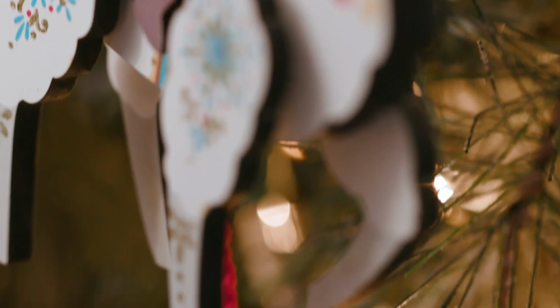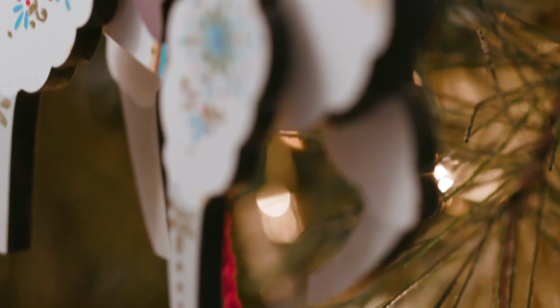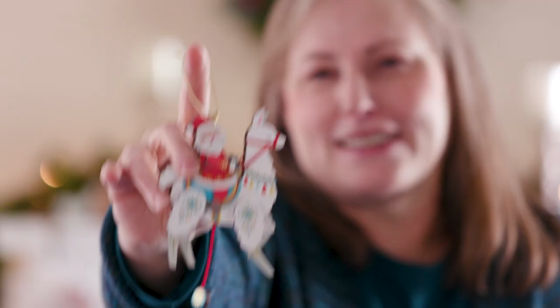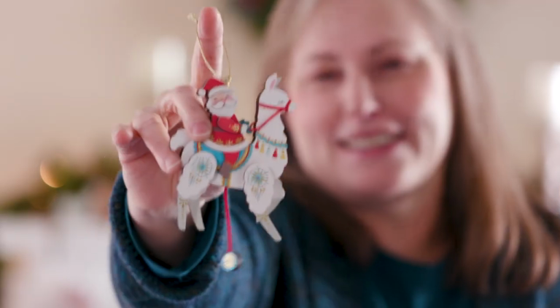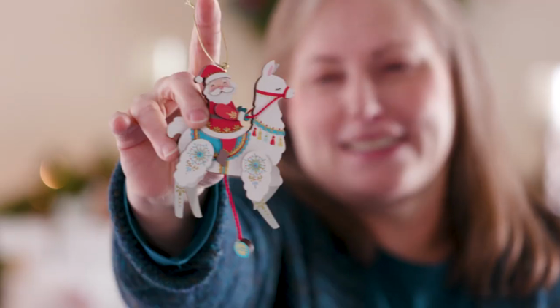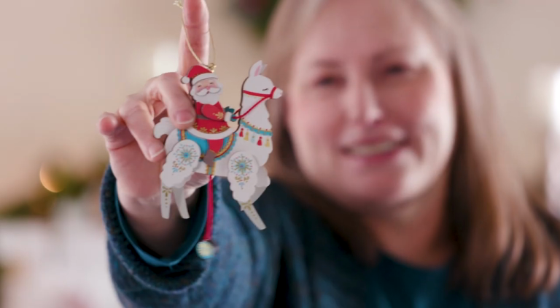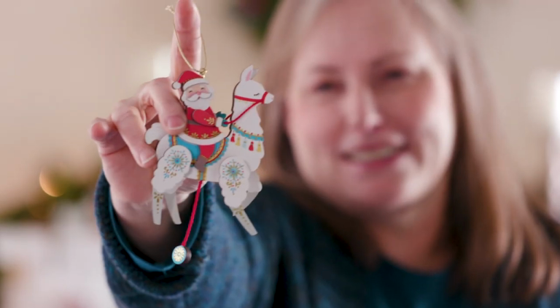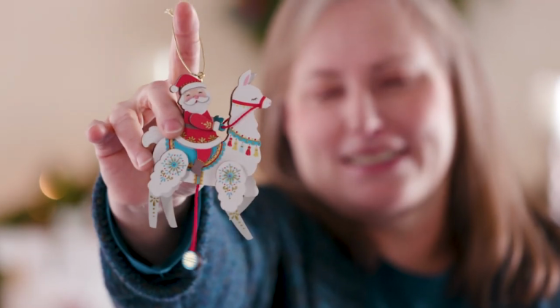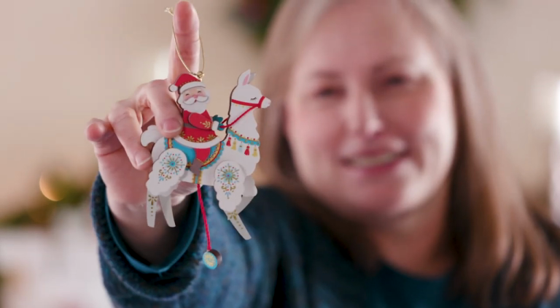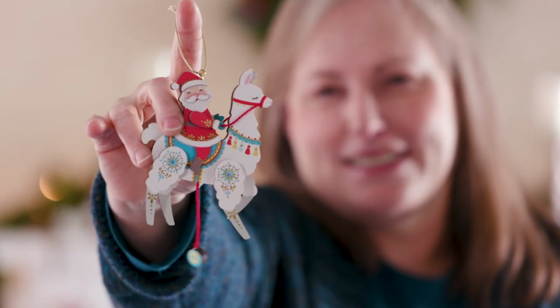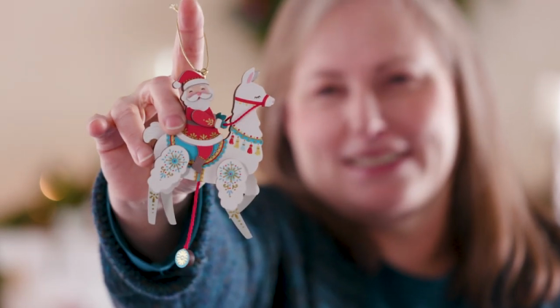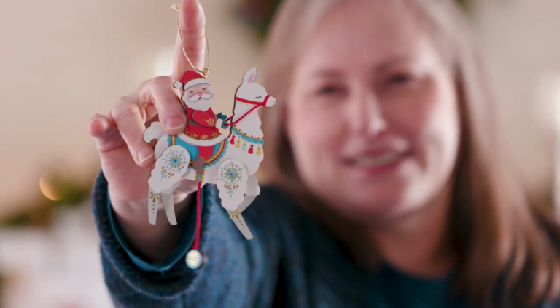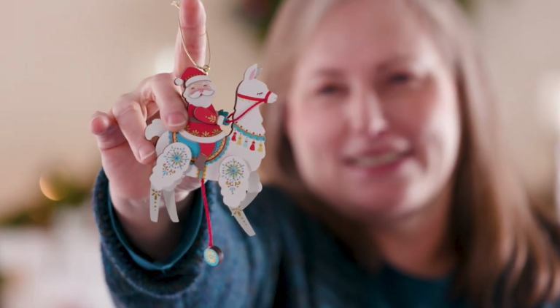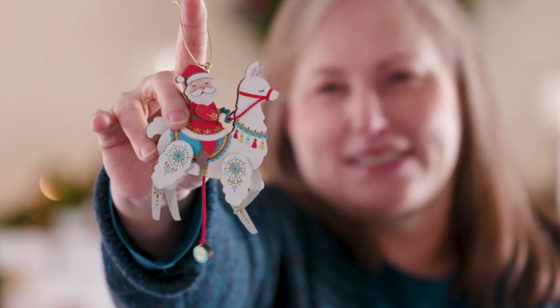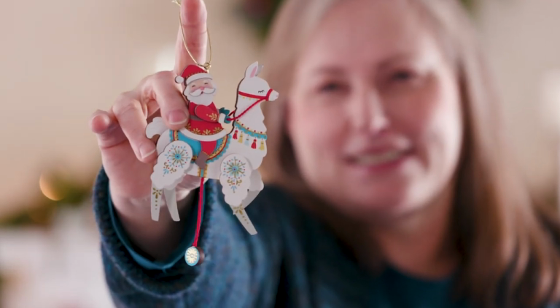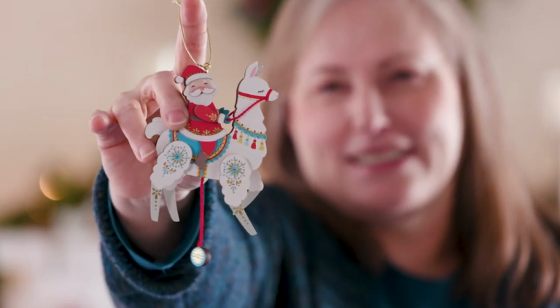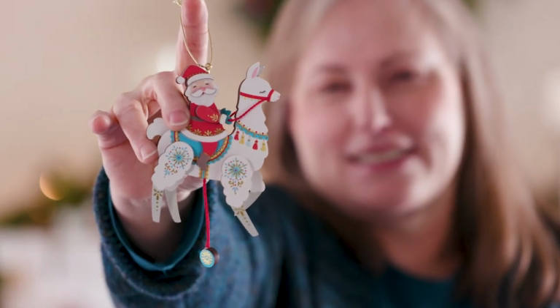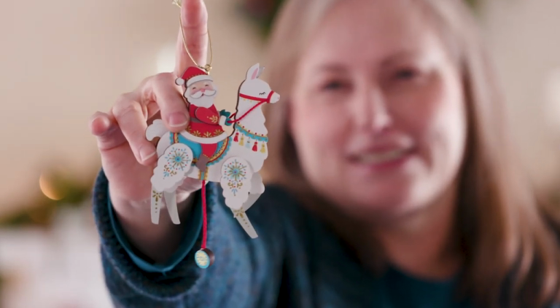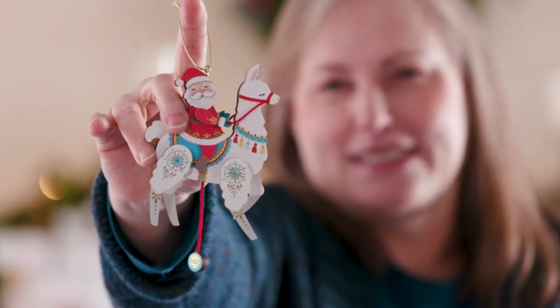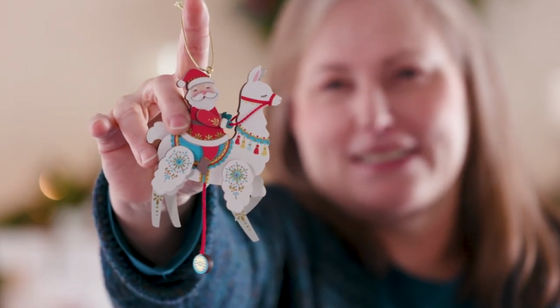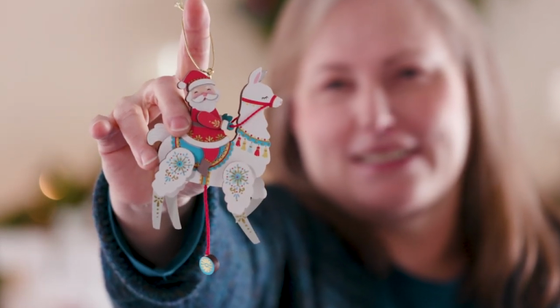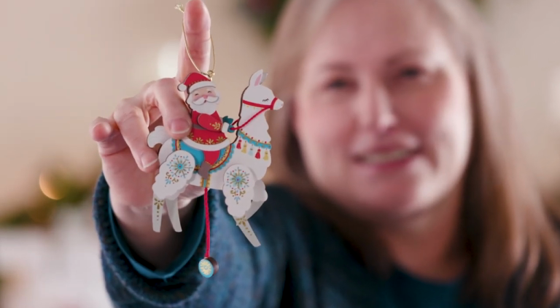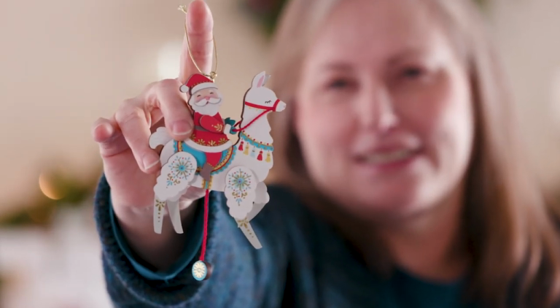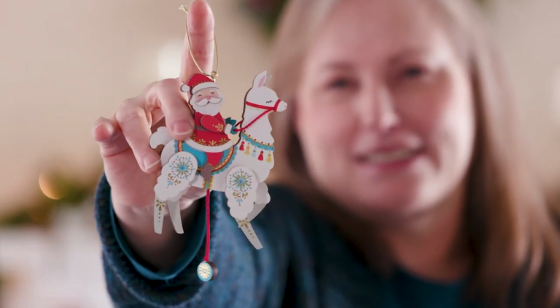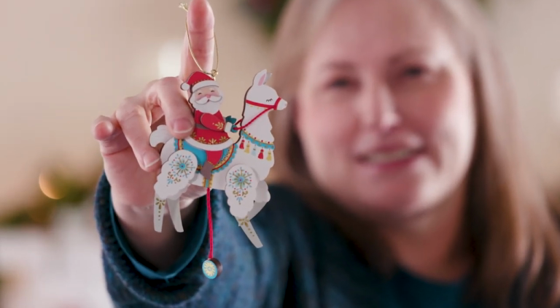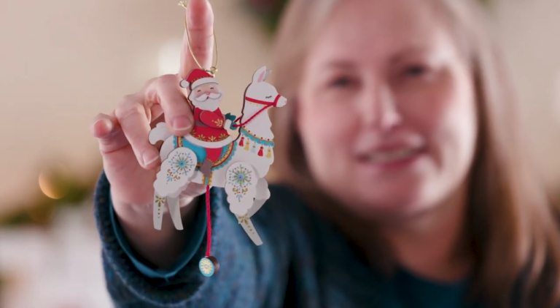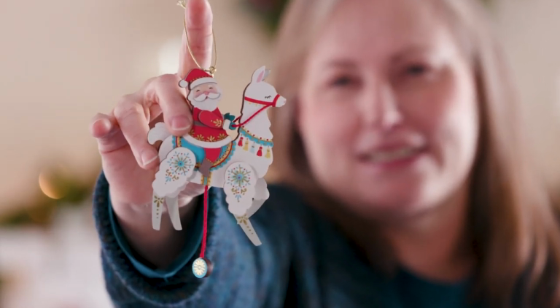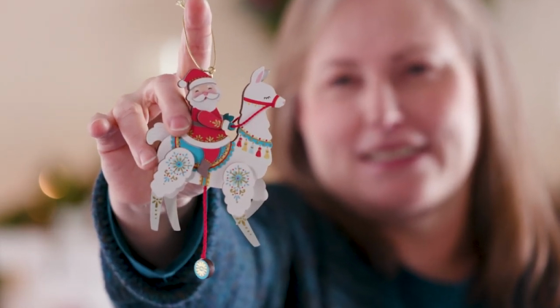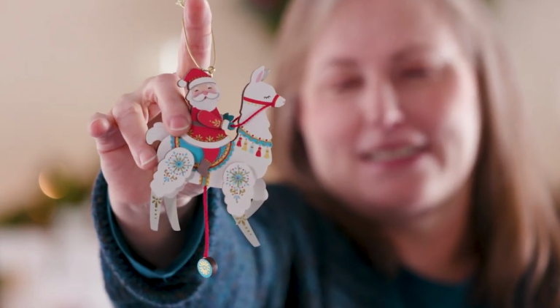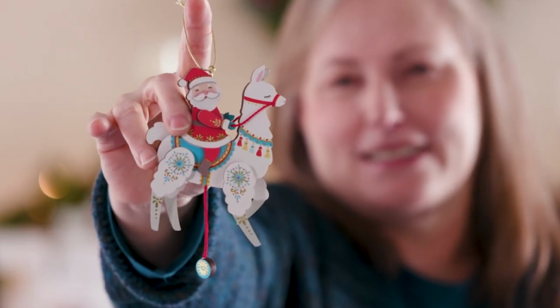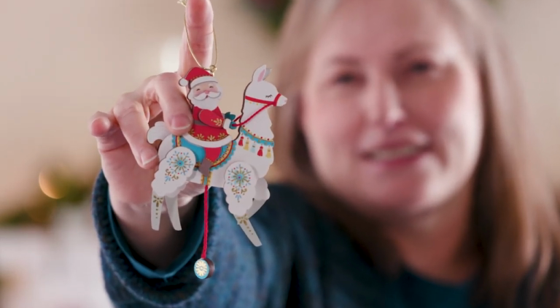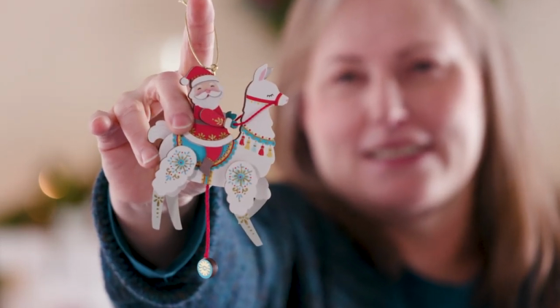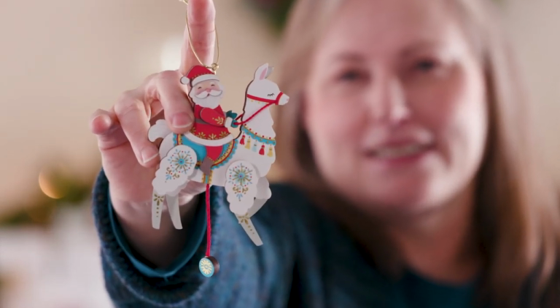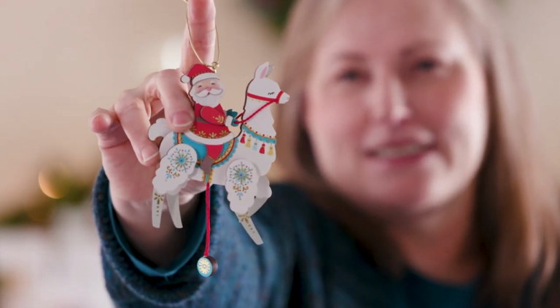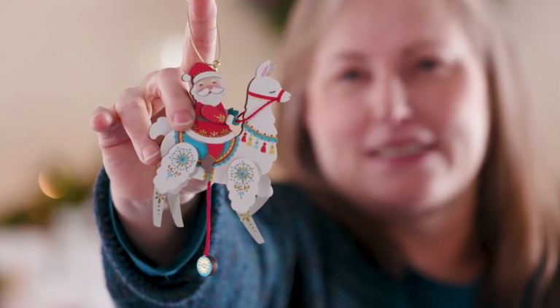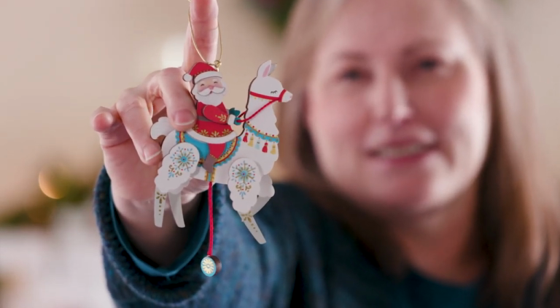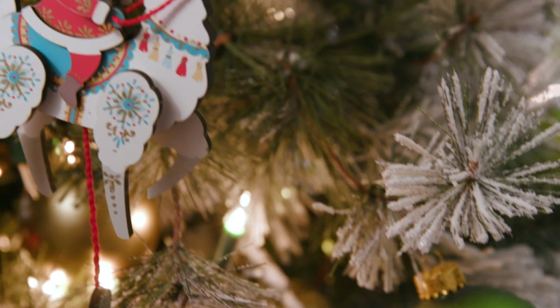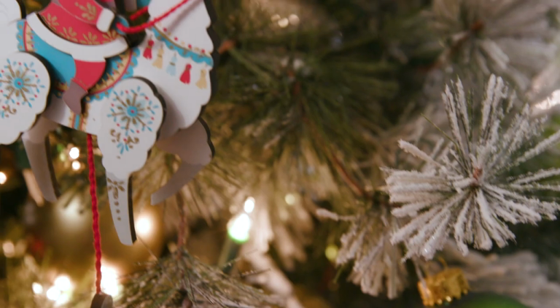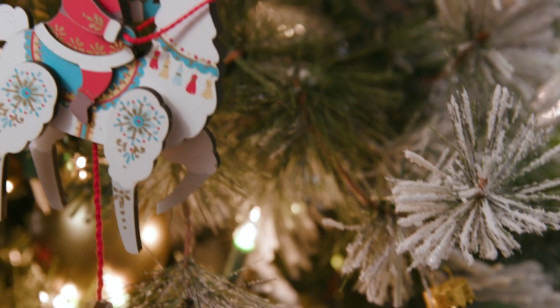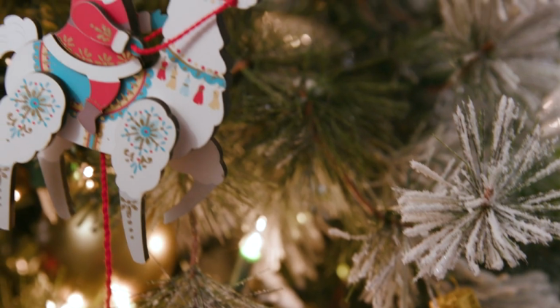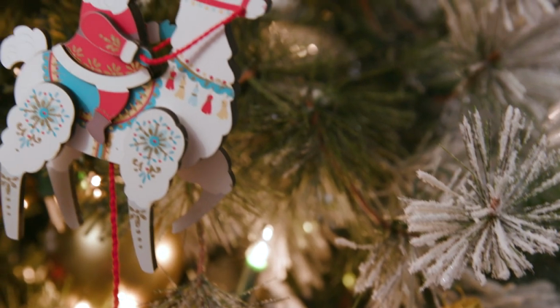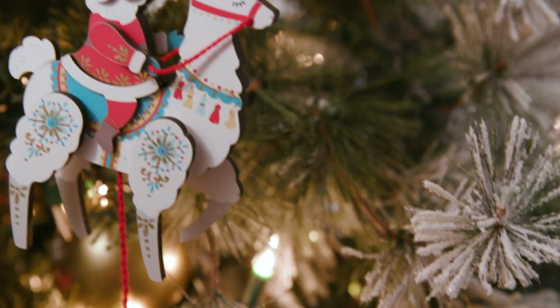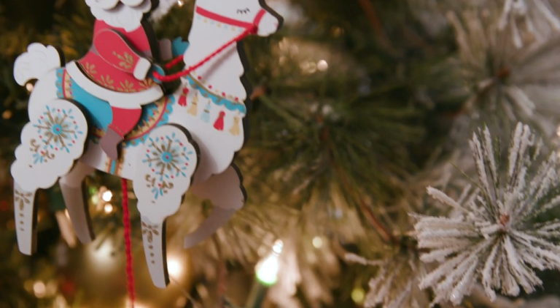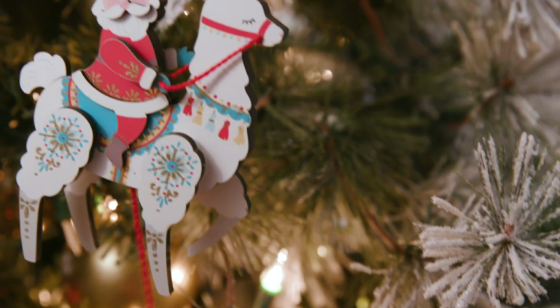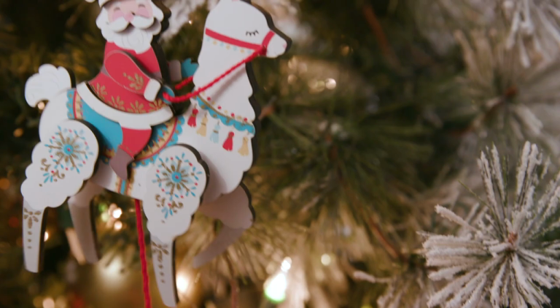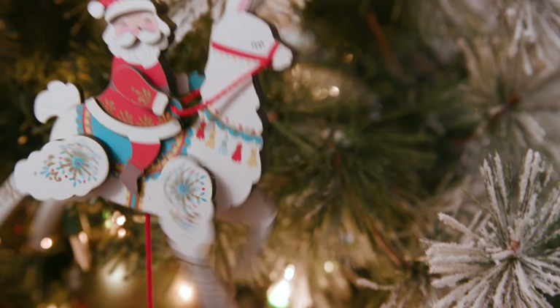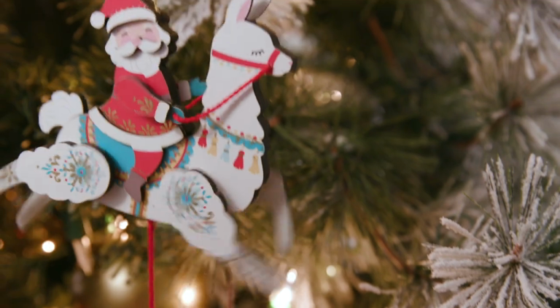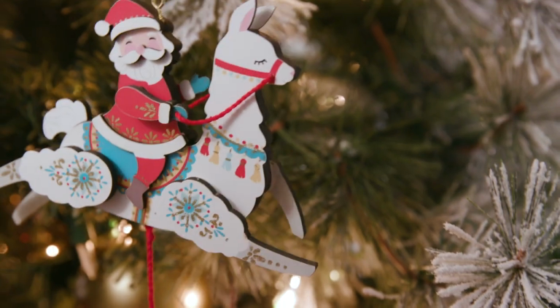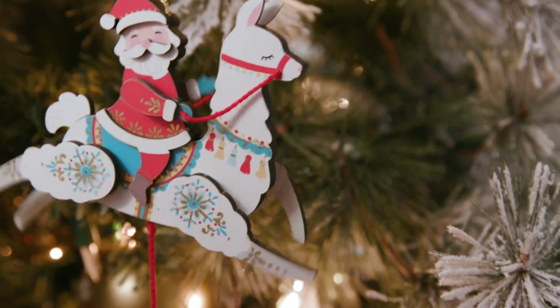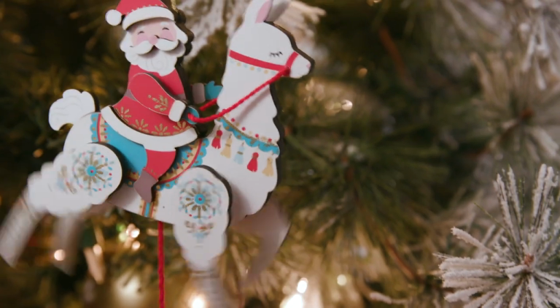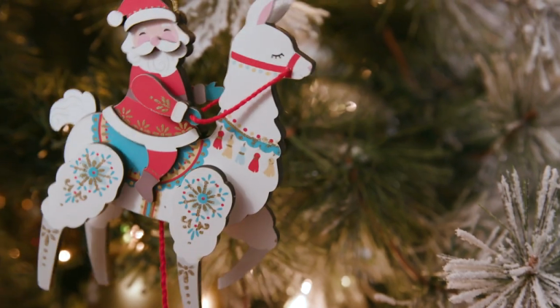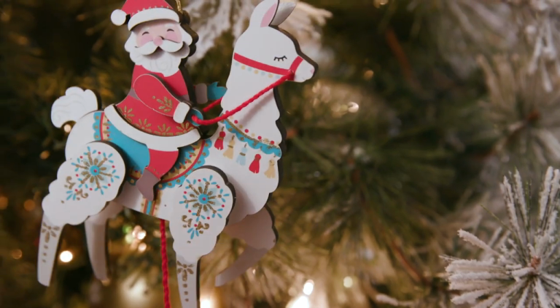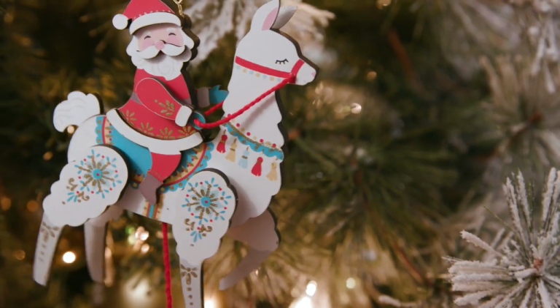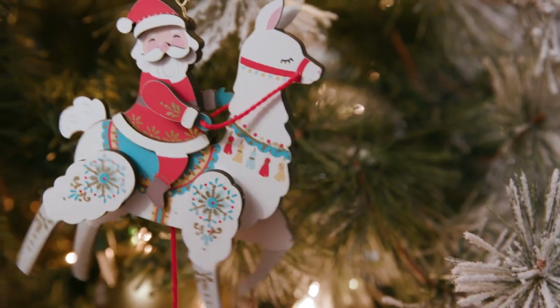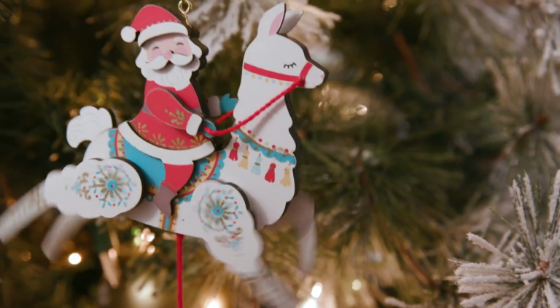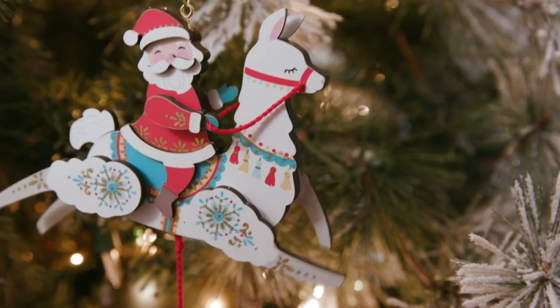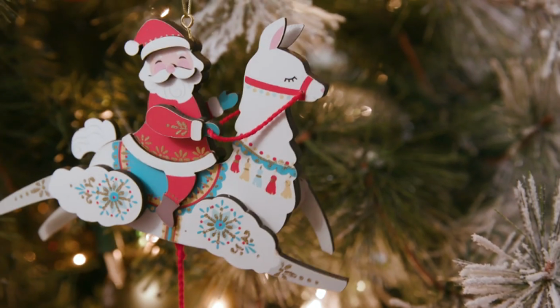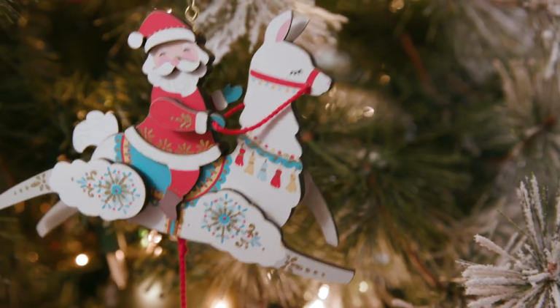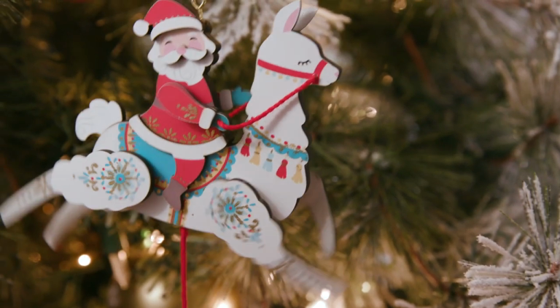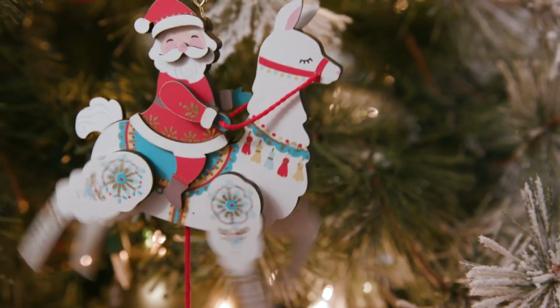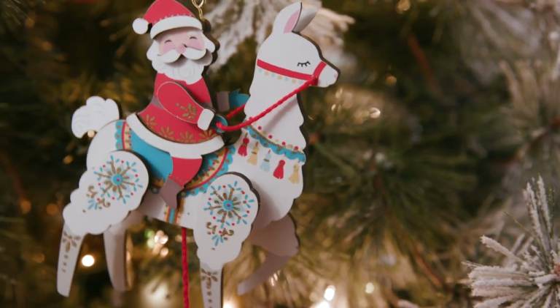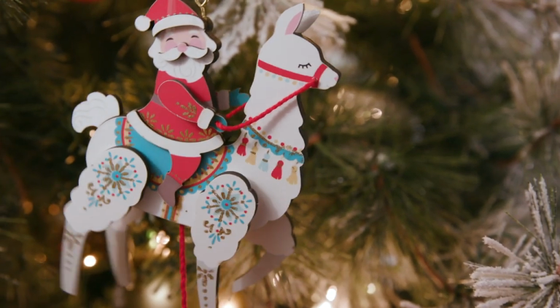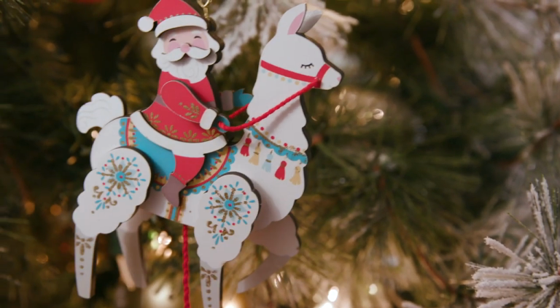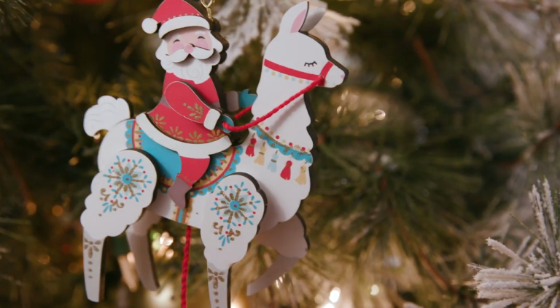I think he'll show up nicely against the dark green of a tree, and don't forget to play with him every so often.